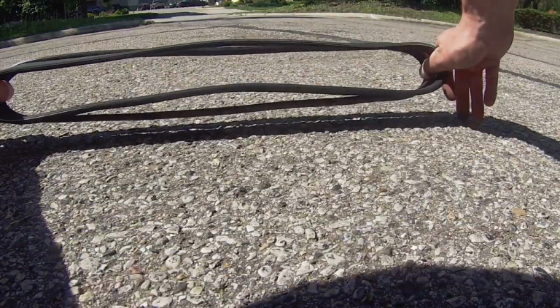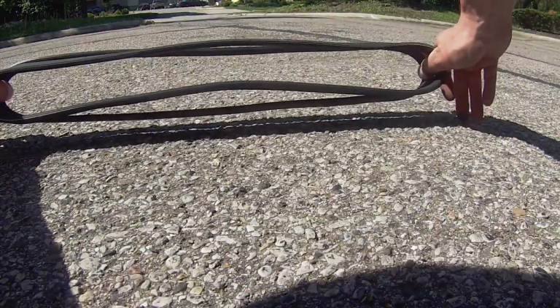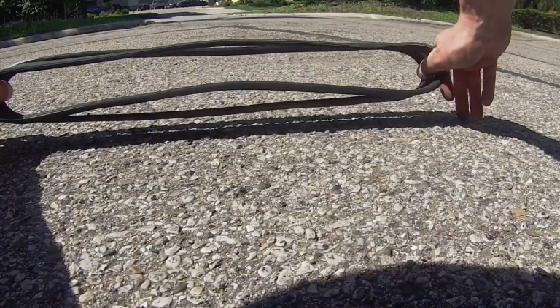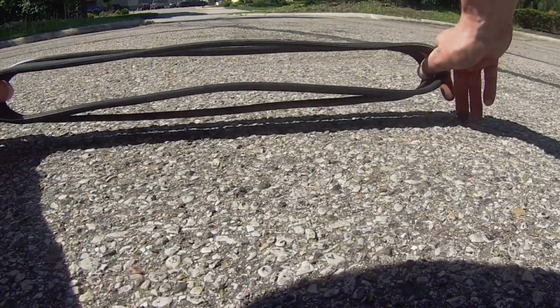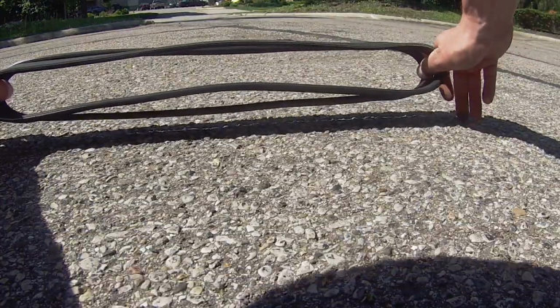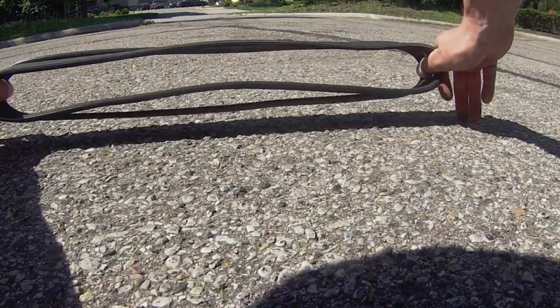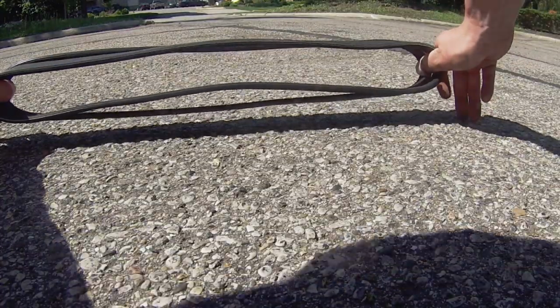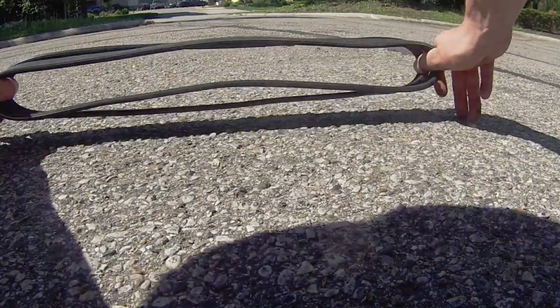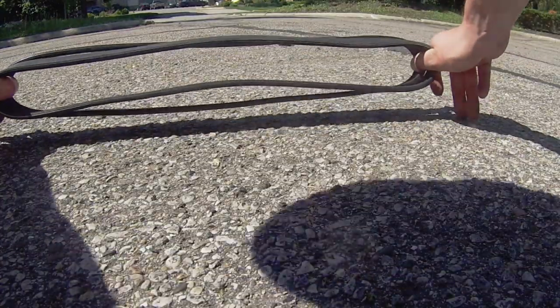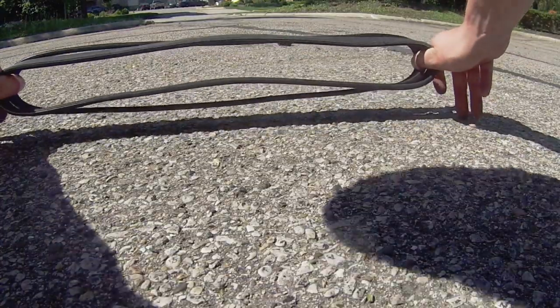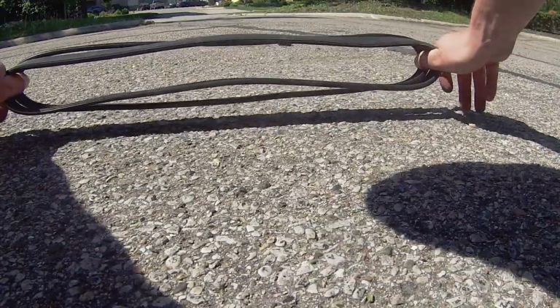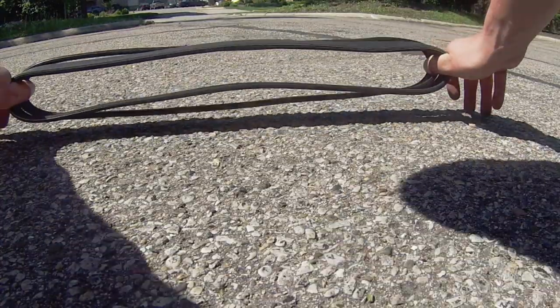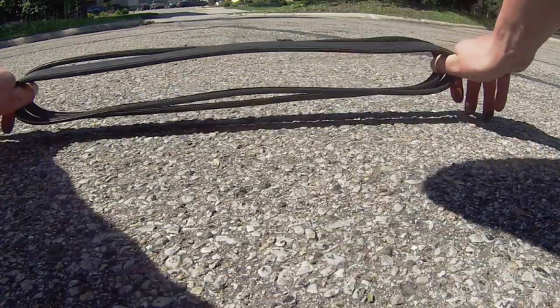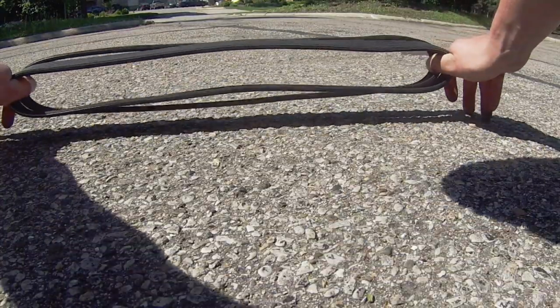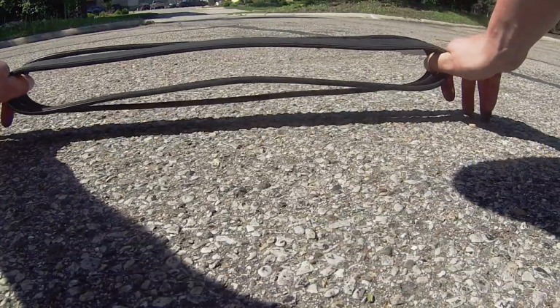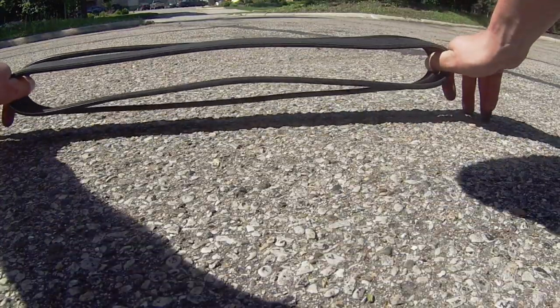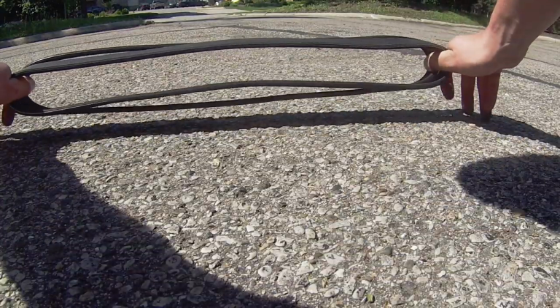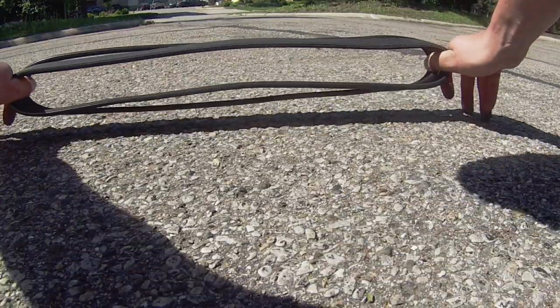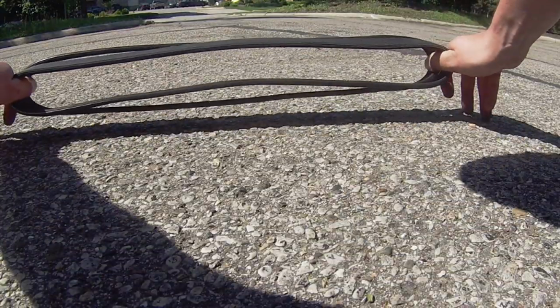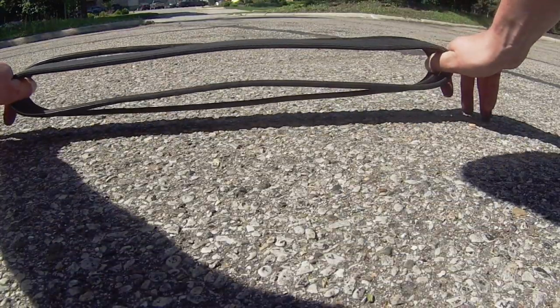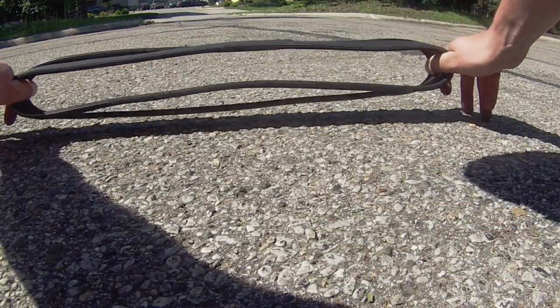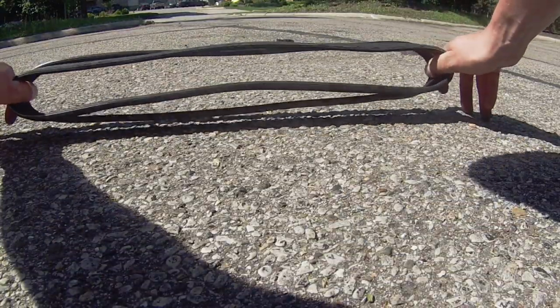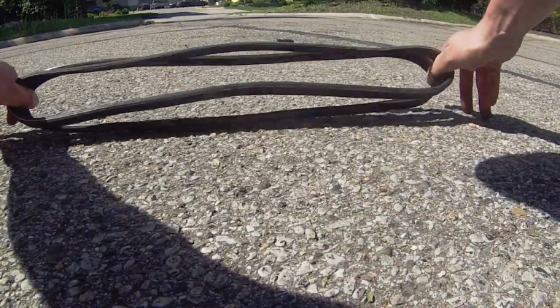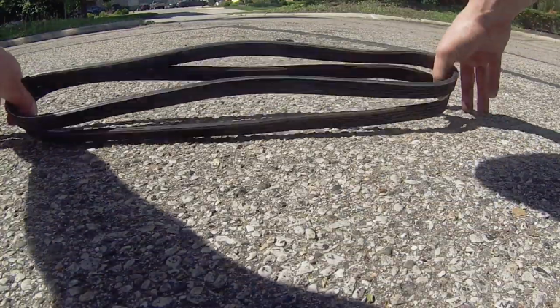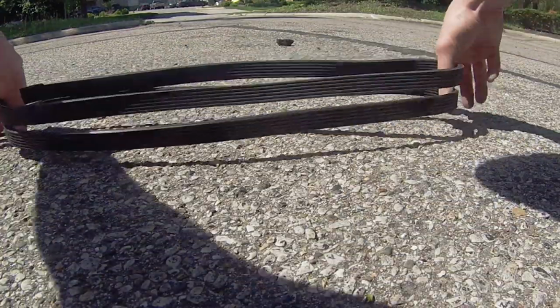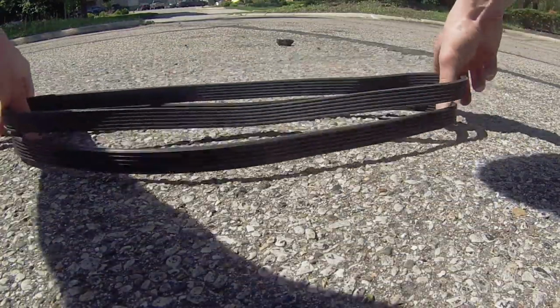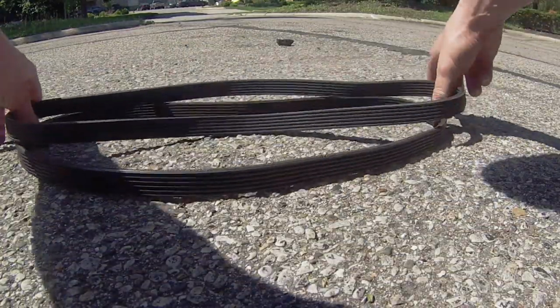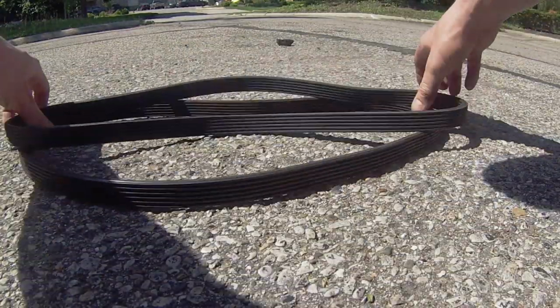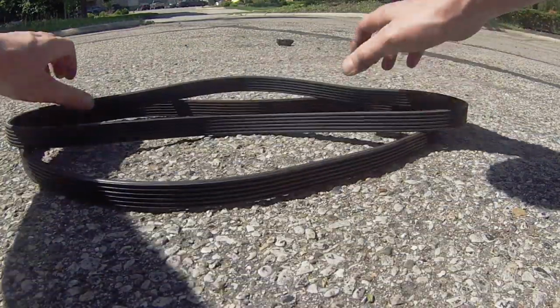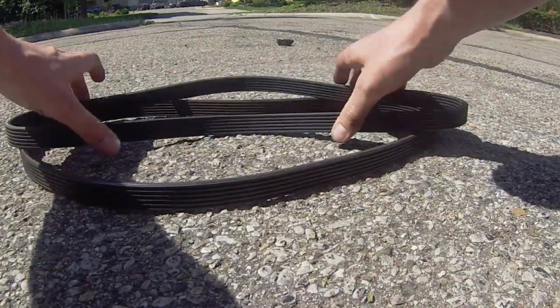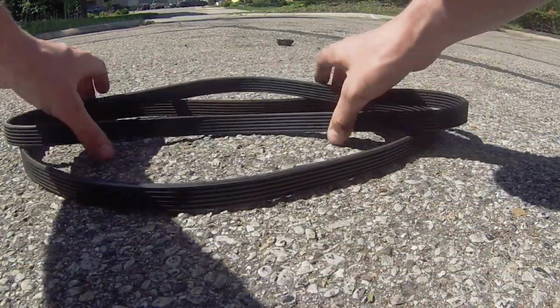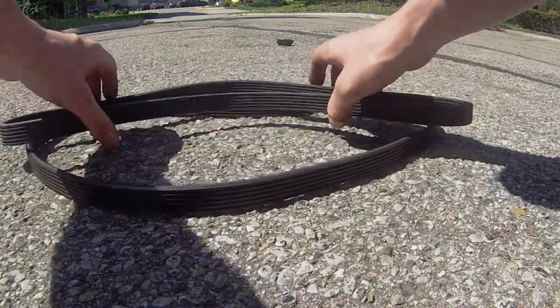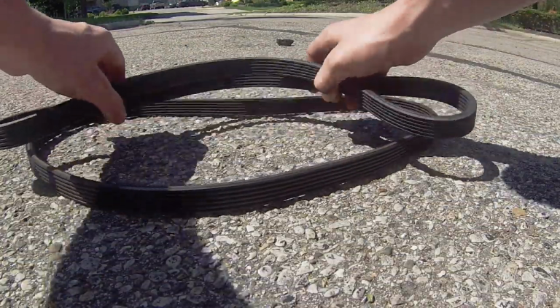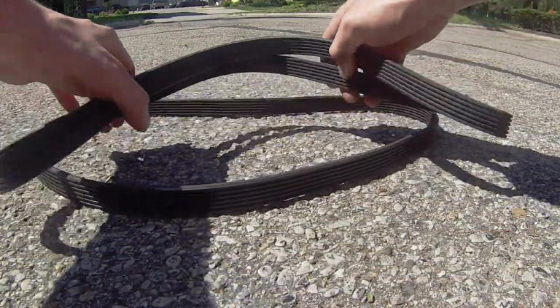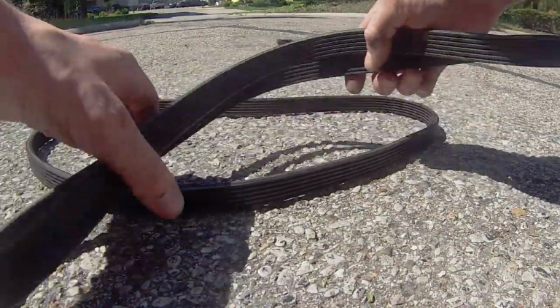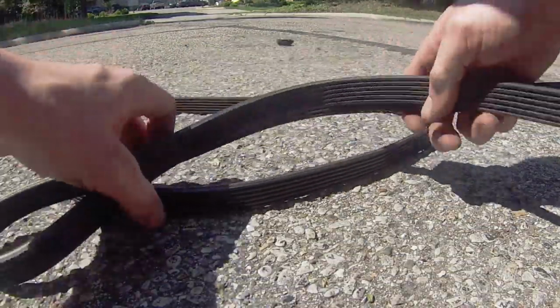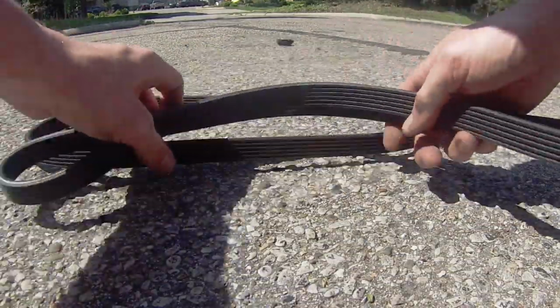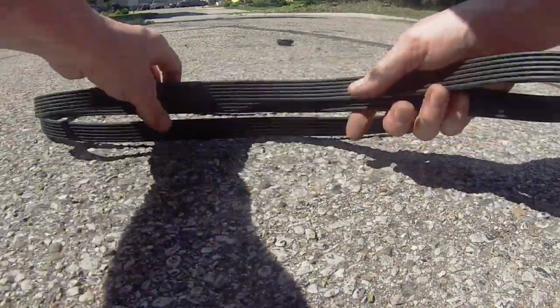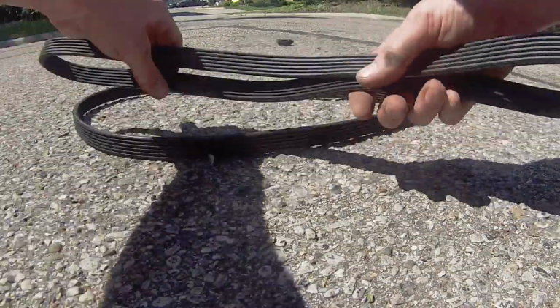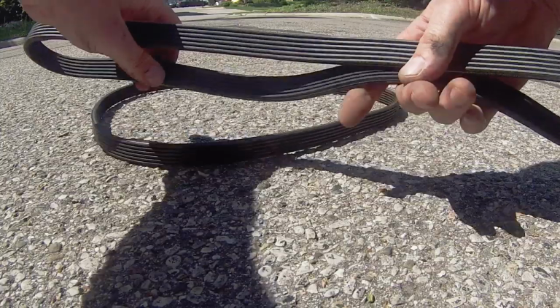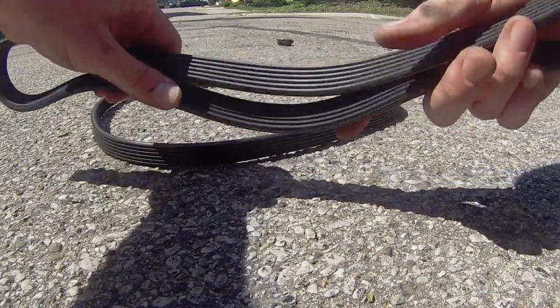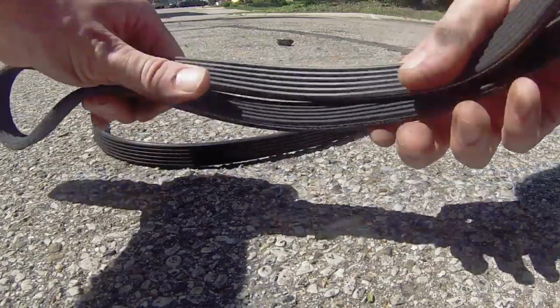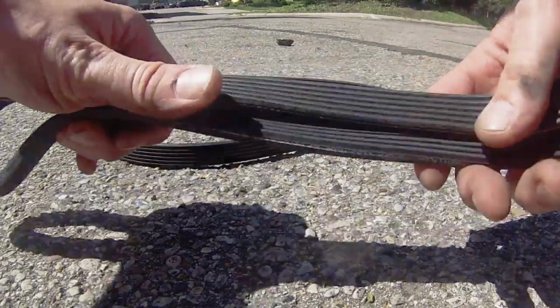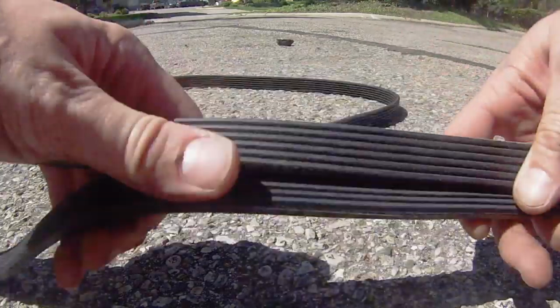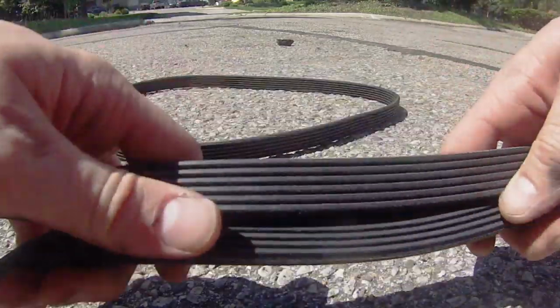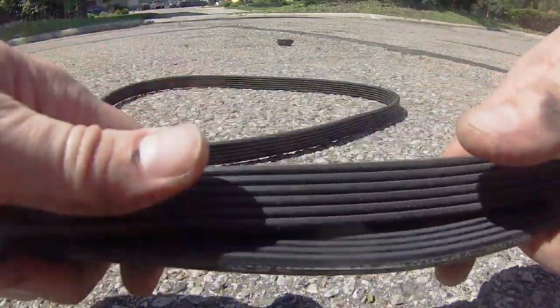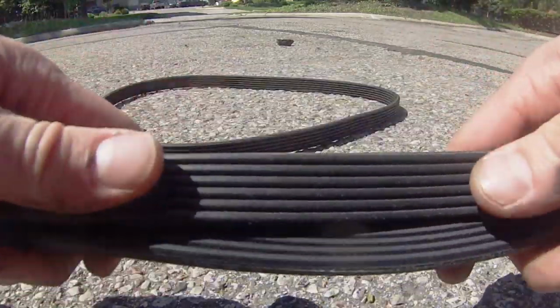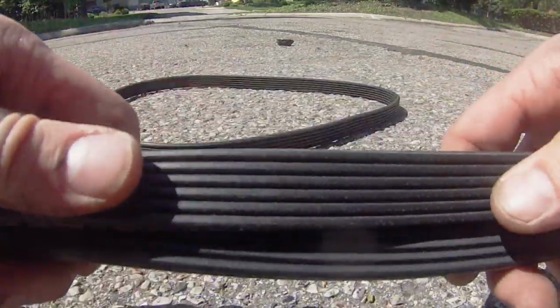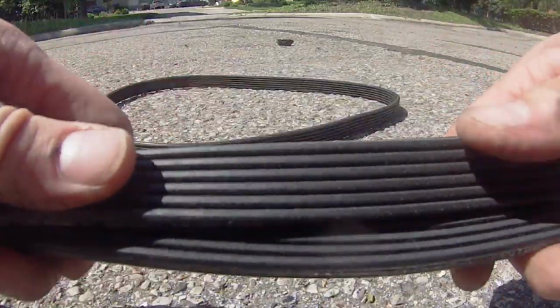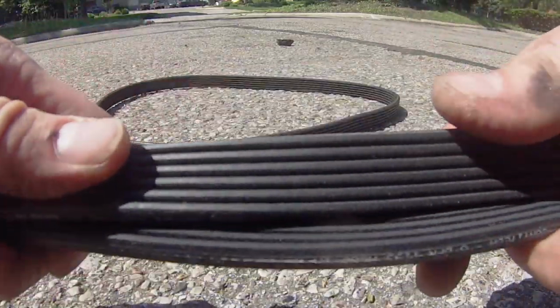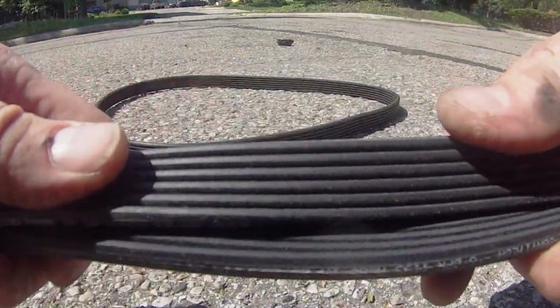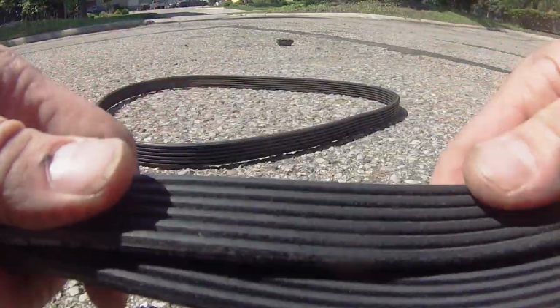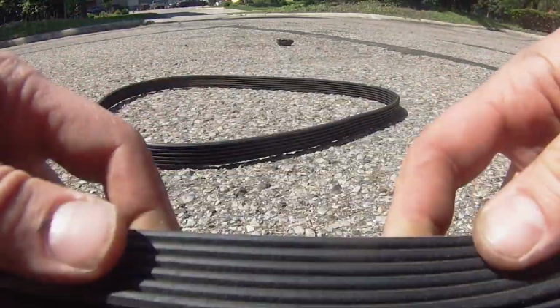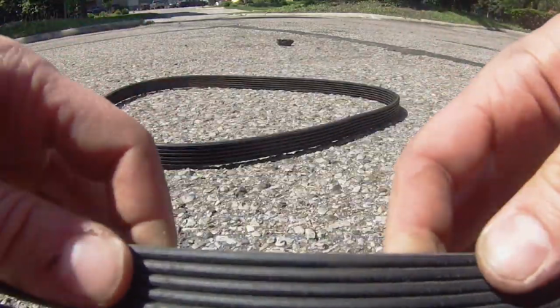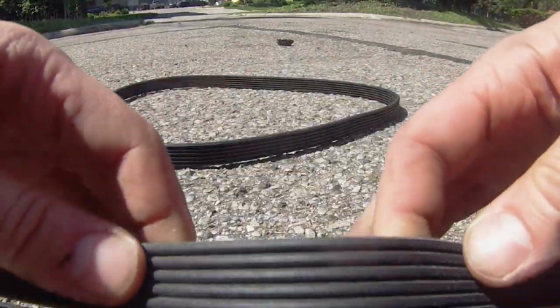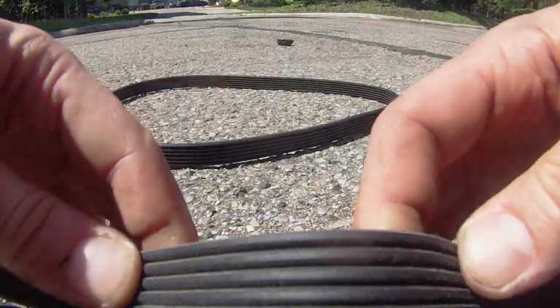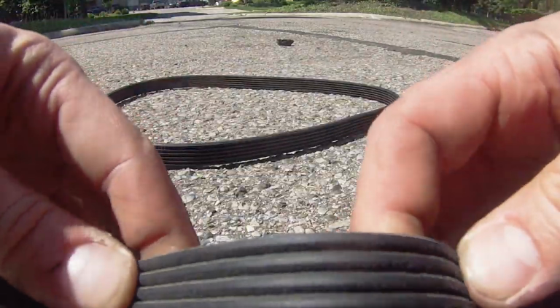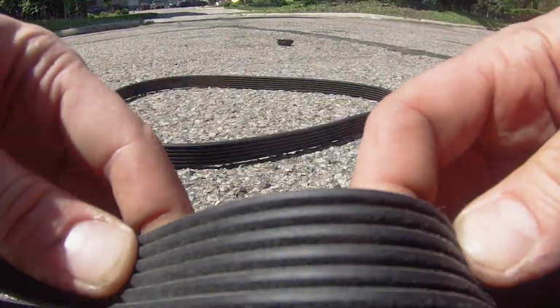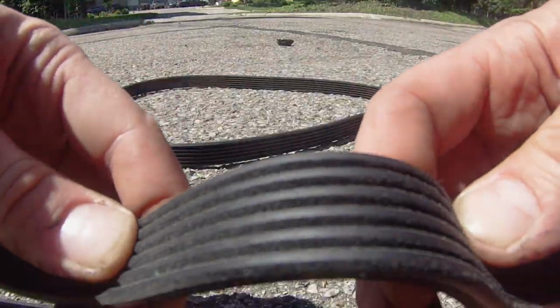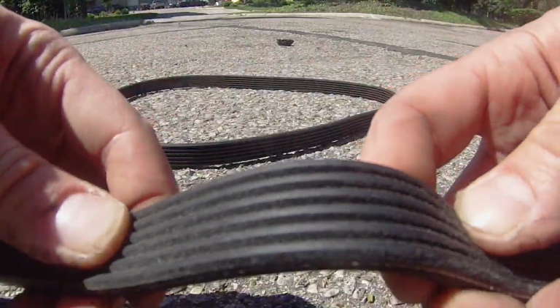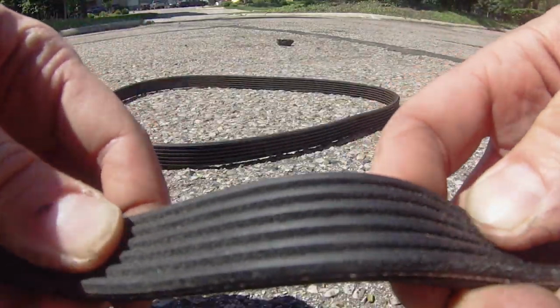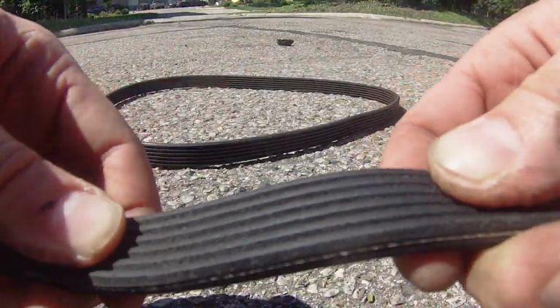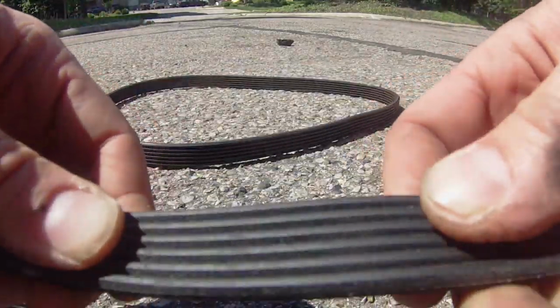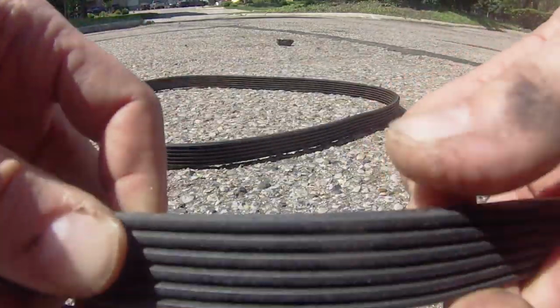Before installation, double check the length of the belt and make sure that it's double sided. You can see the condition of the new belt and how much better it is.